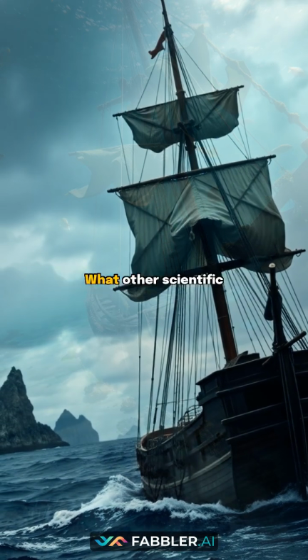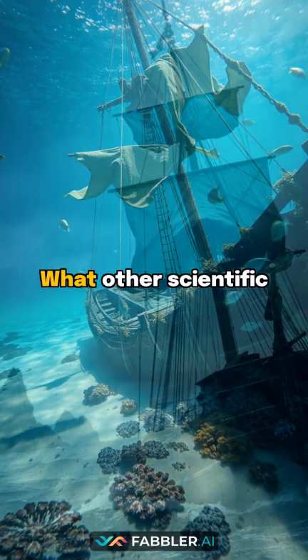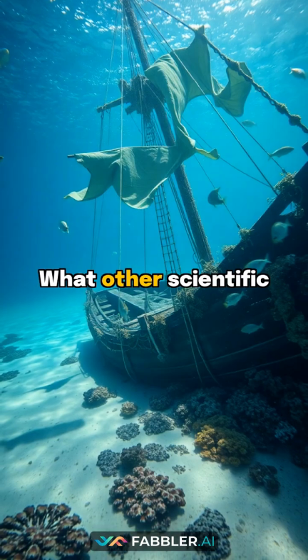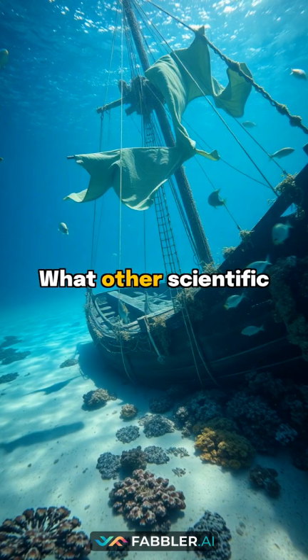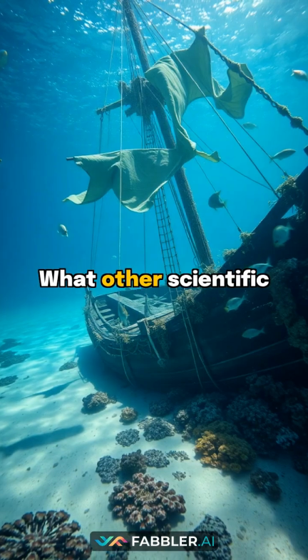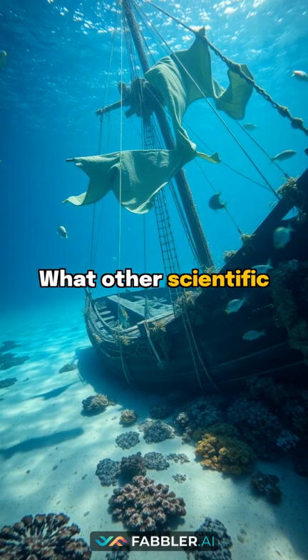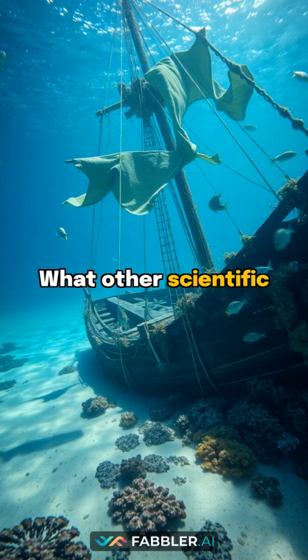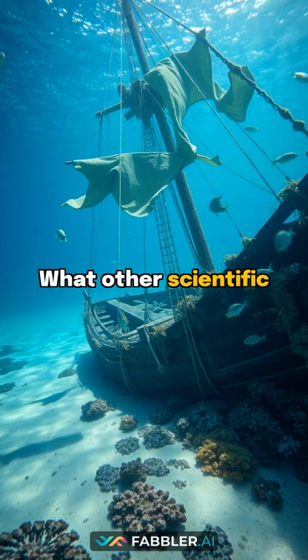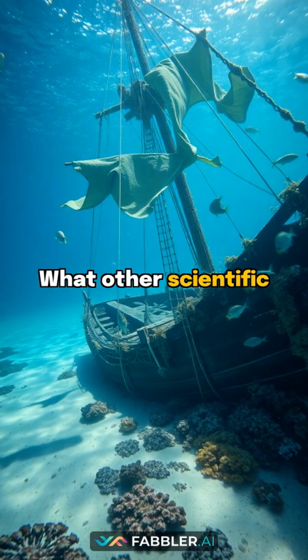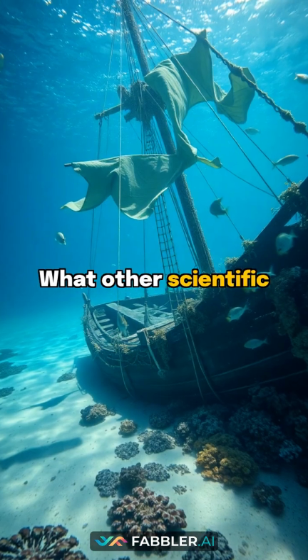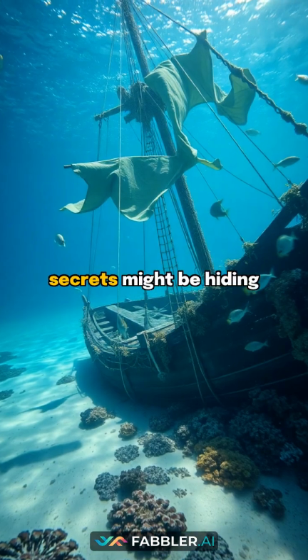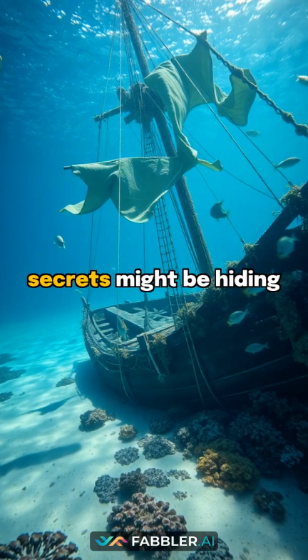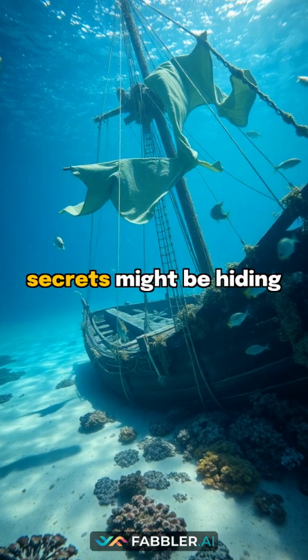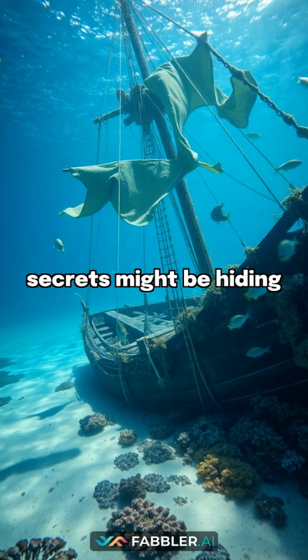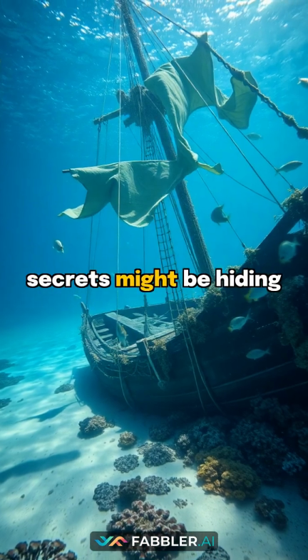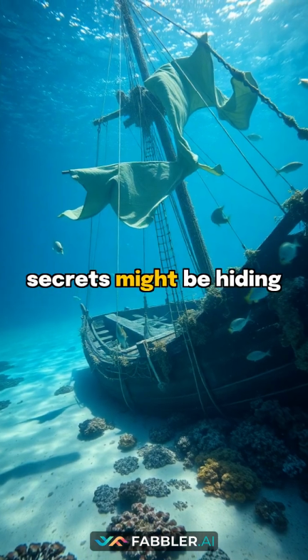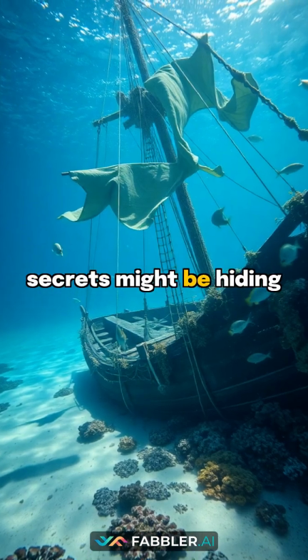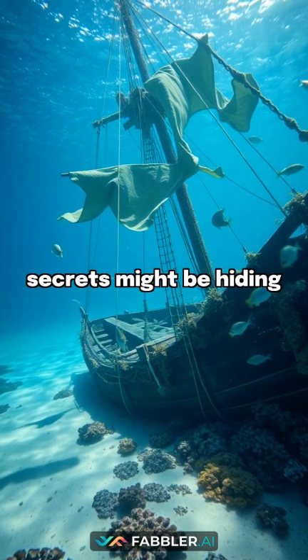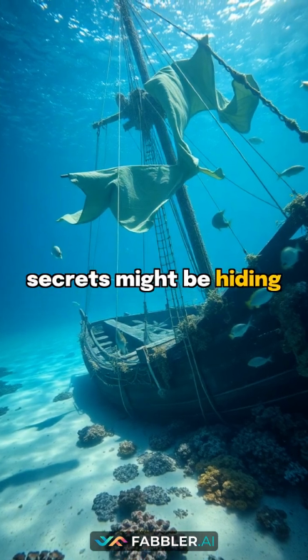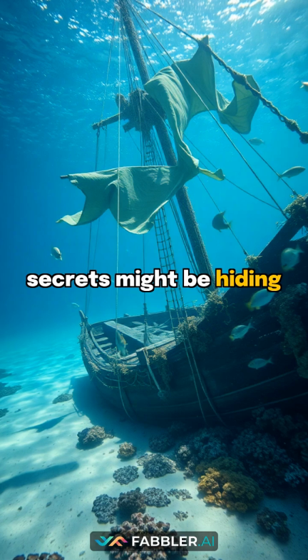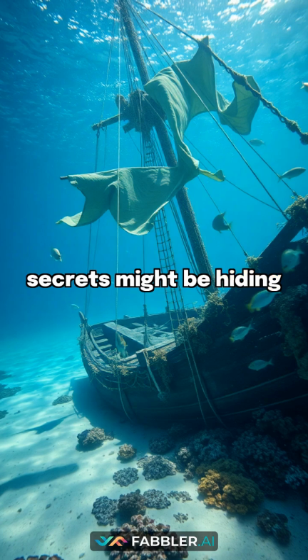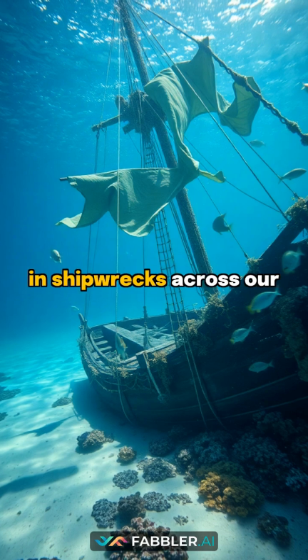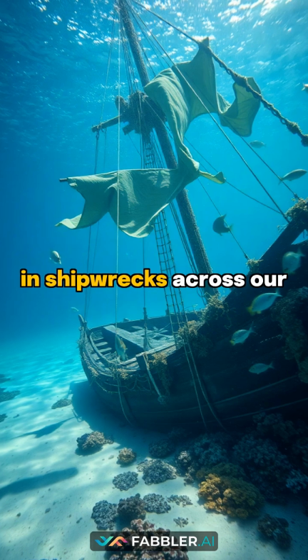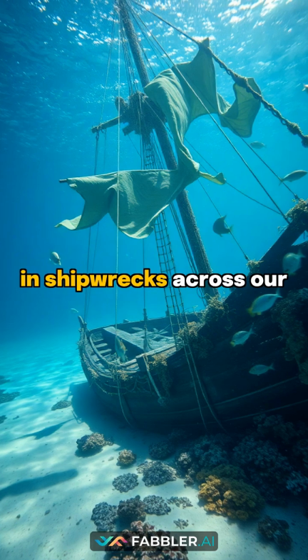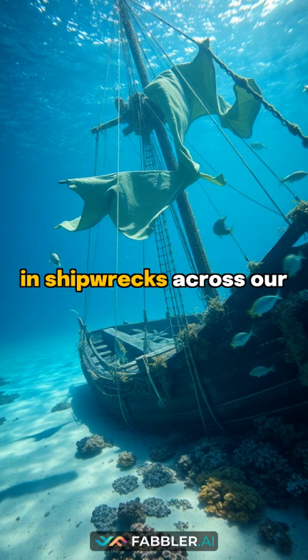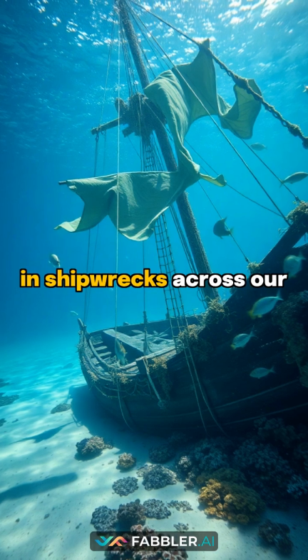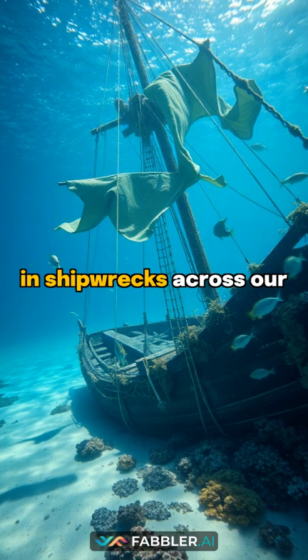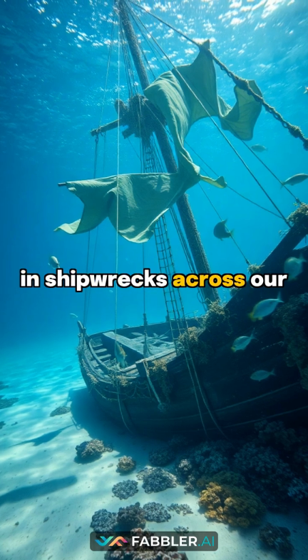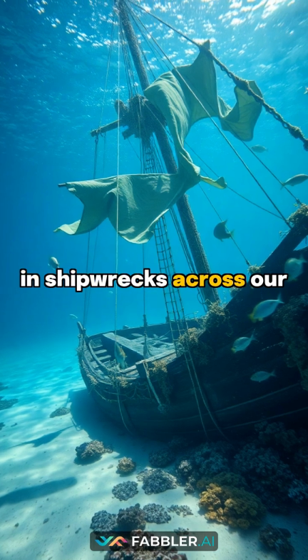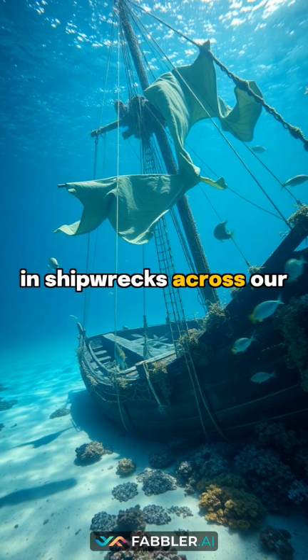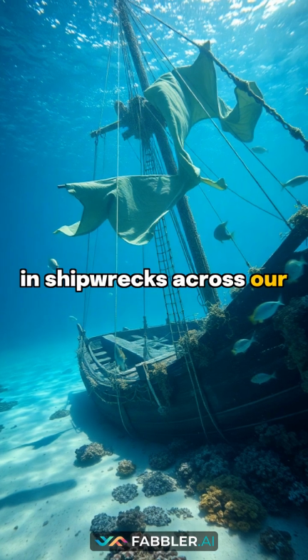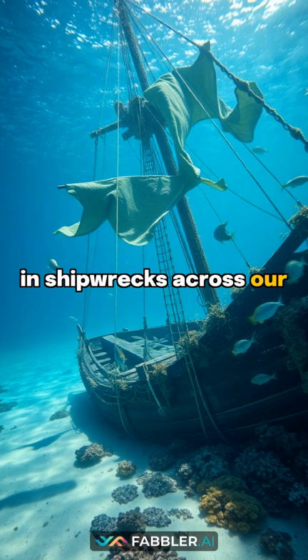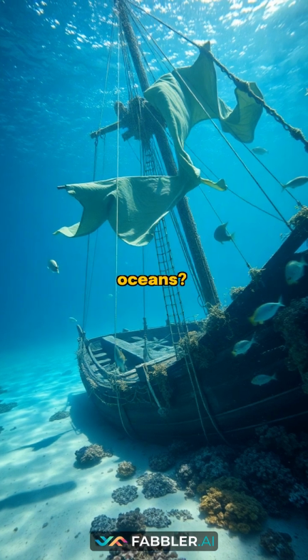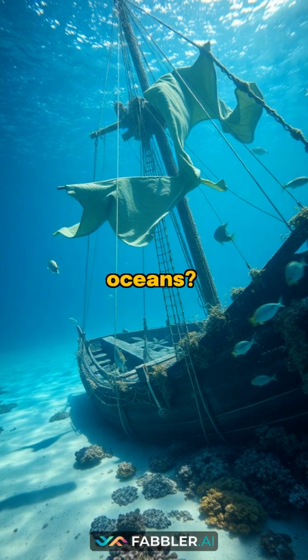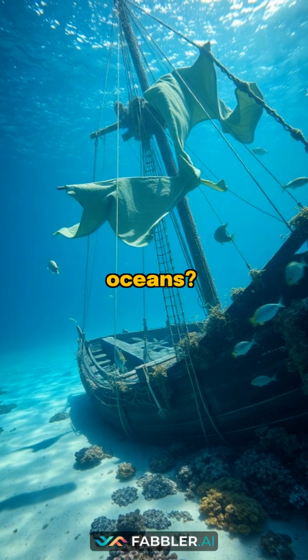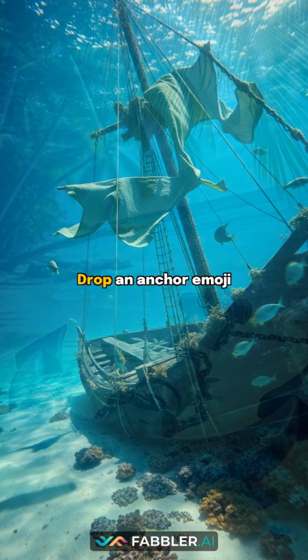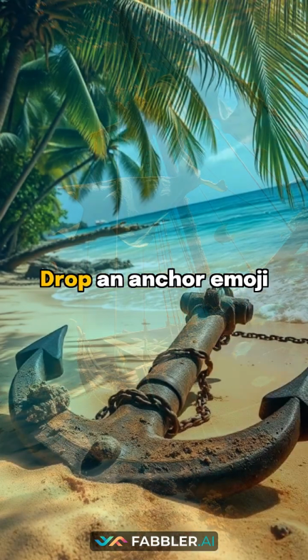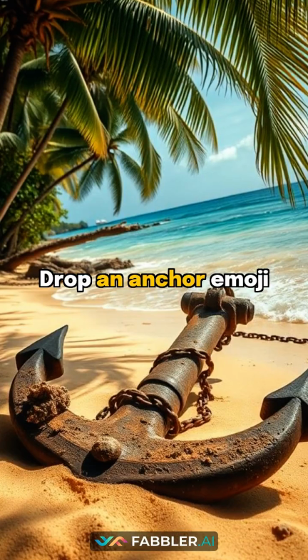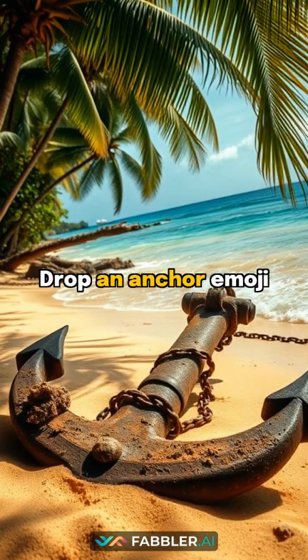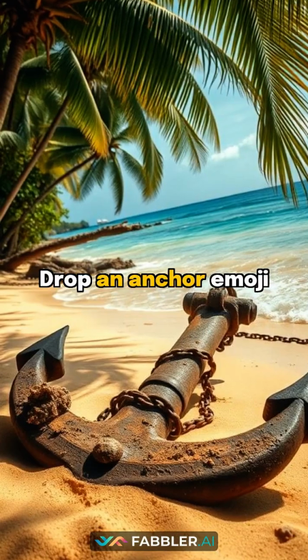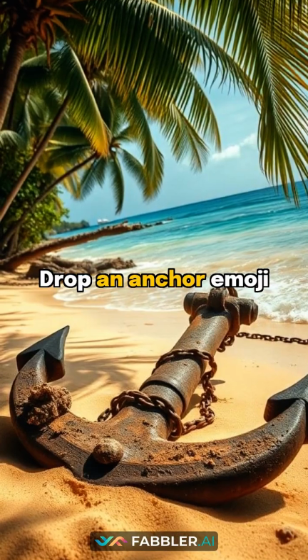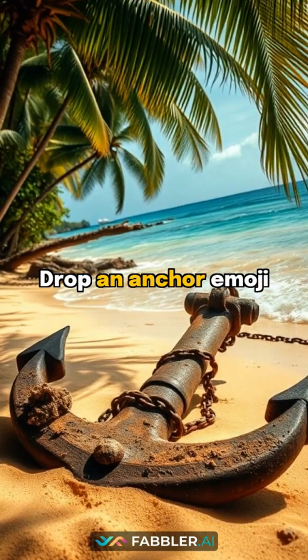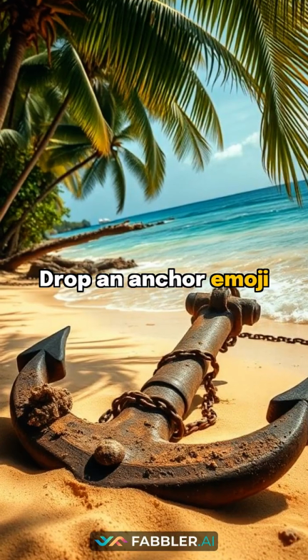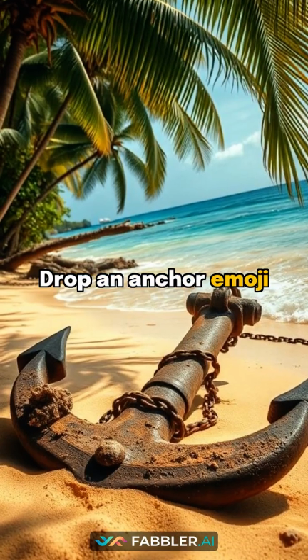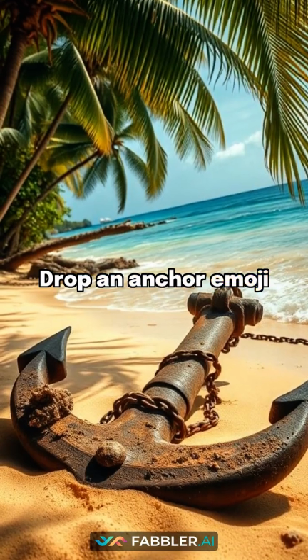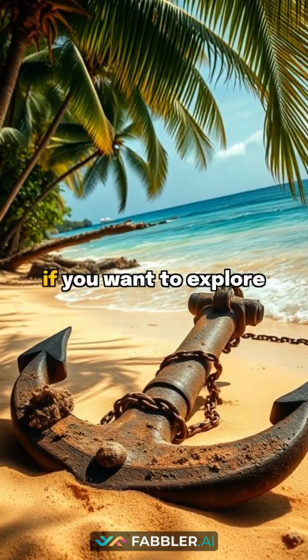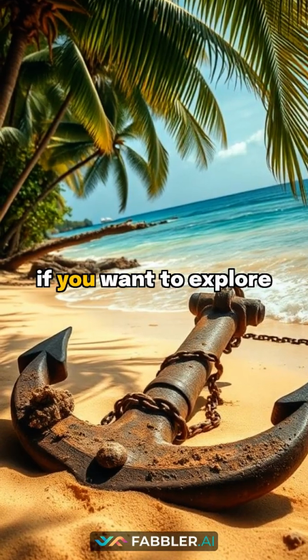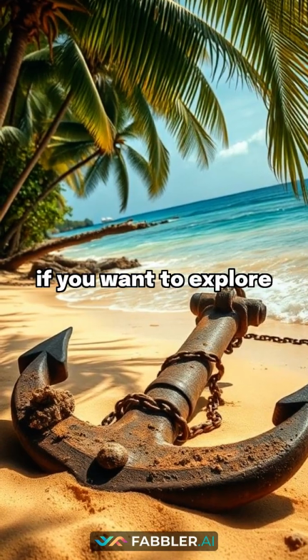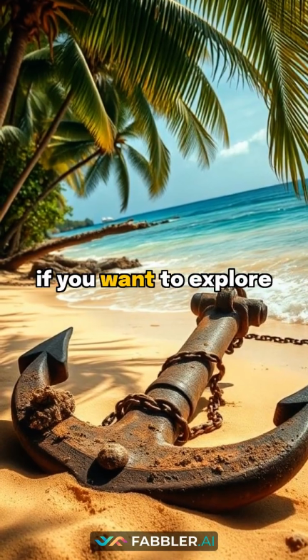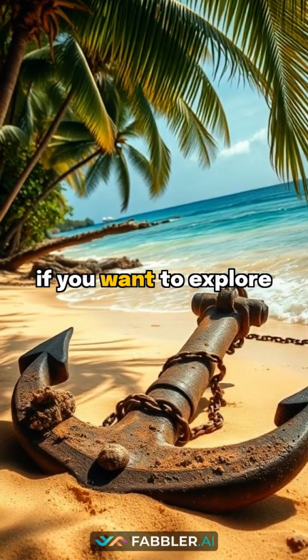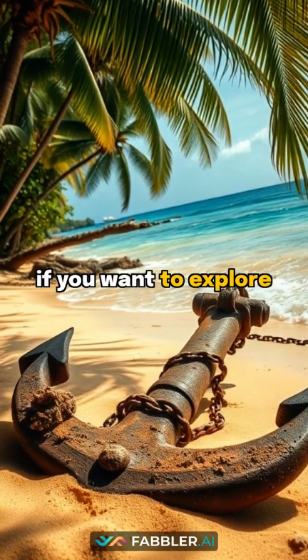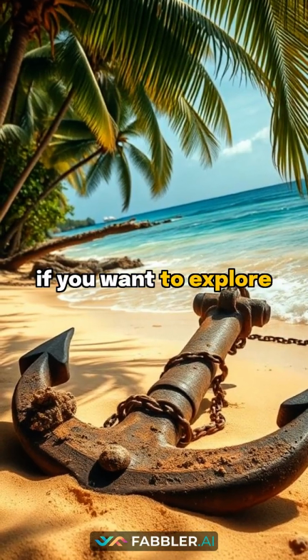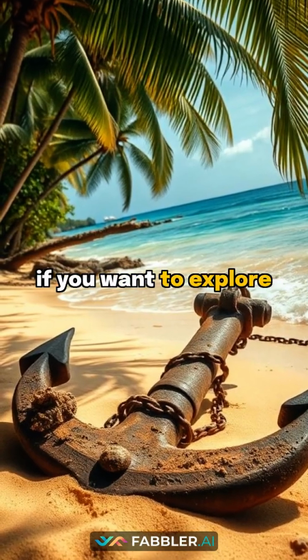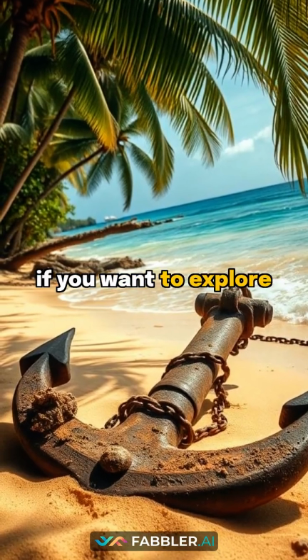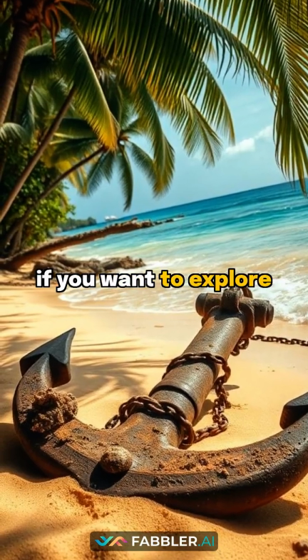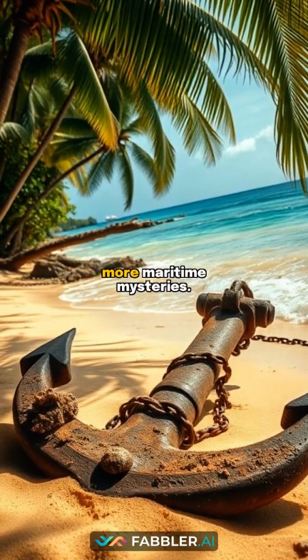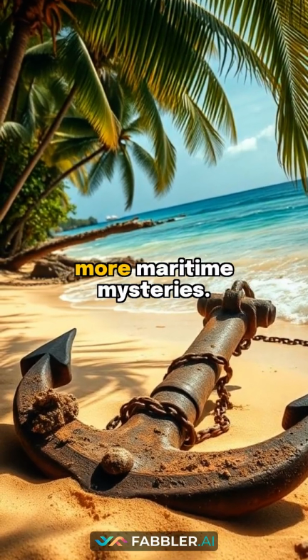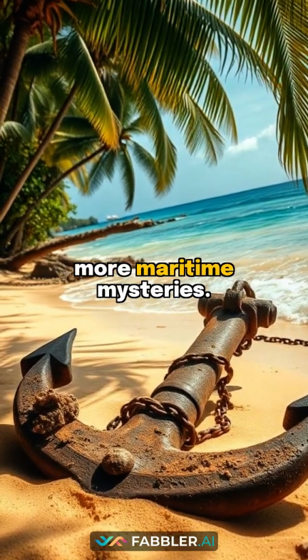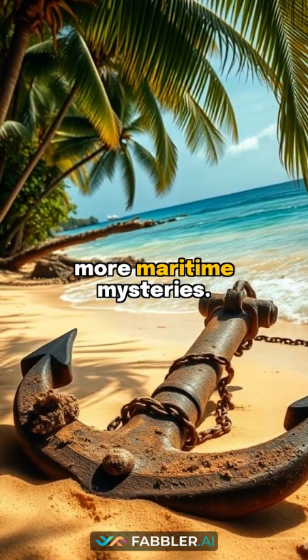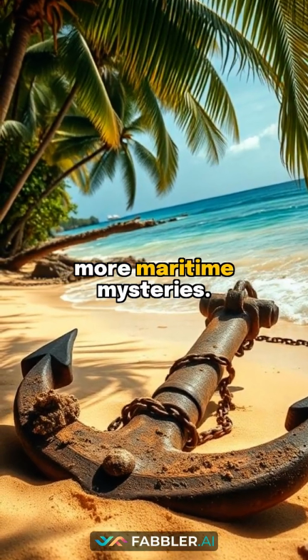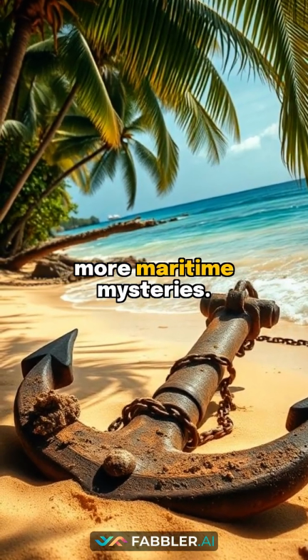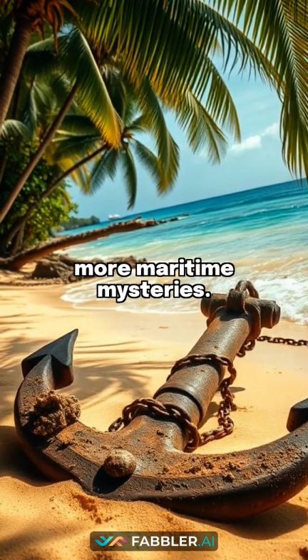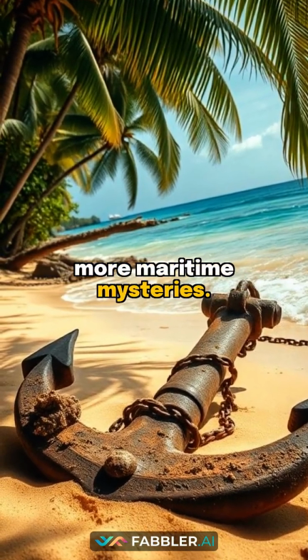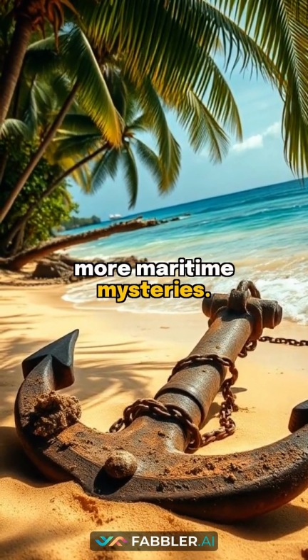What other scientific secrets might be hiding in shipwrecks across our oceans? Drop an anchor emoji if you want to explore more maritime mysteries.